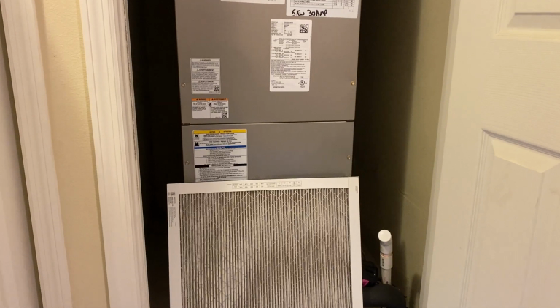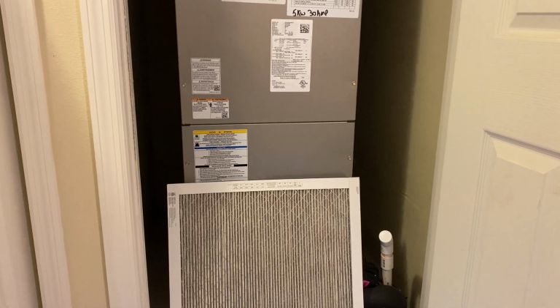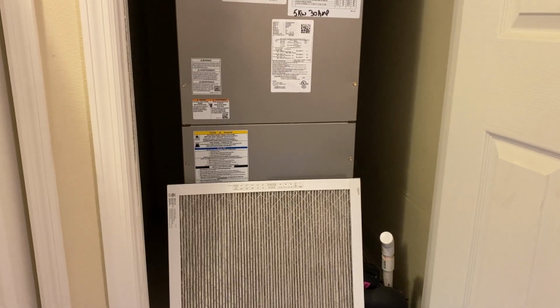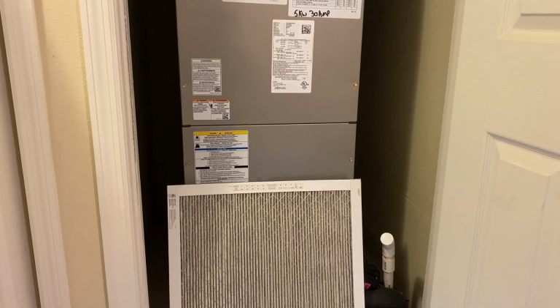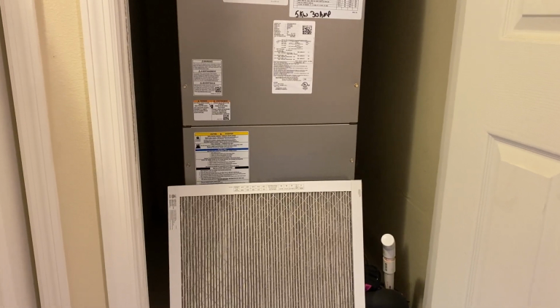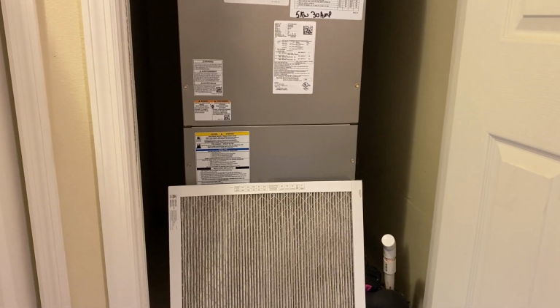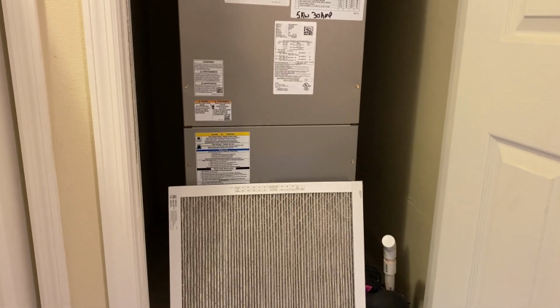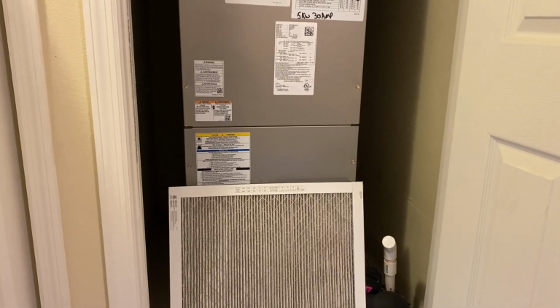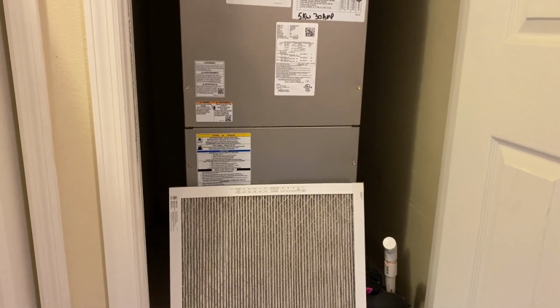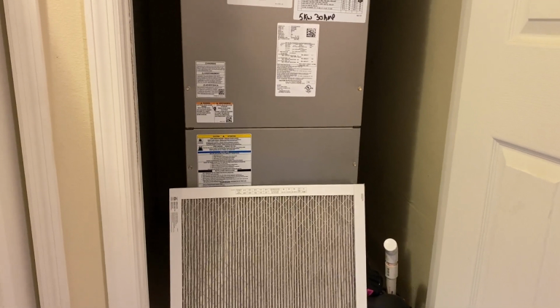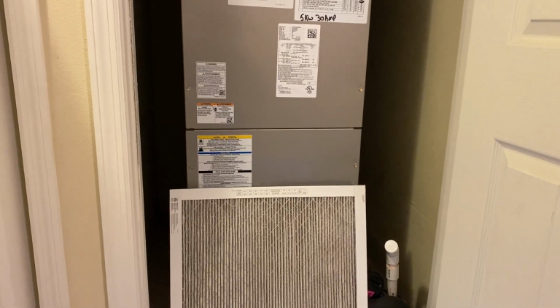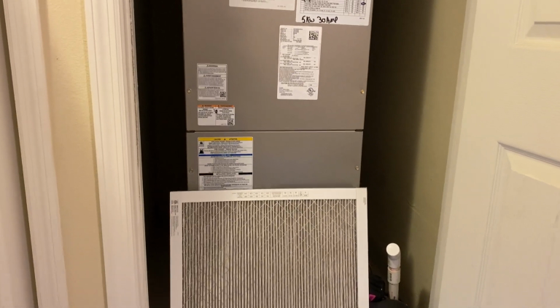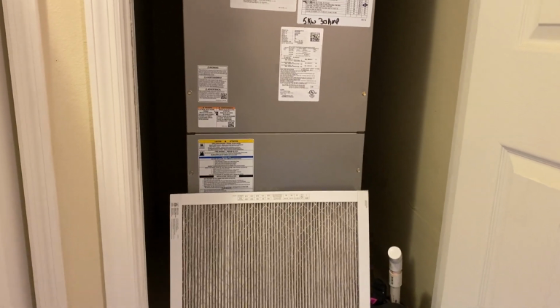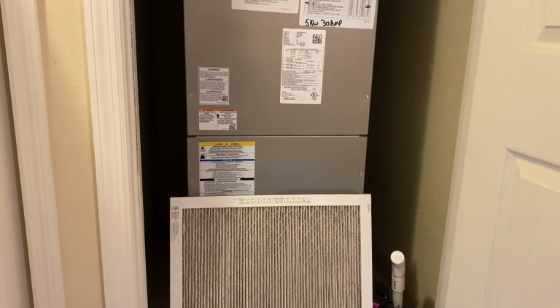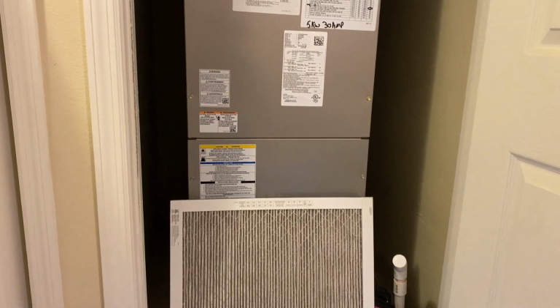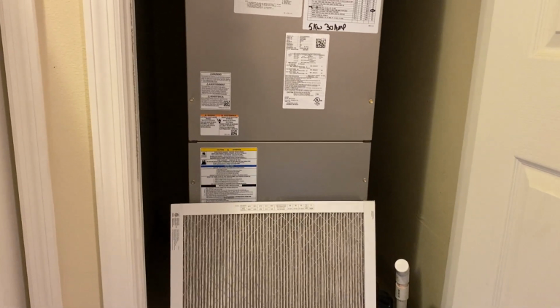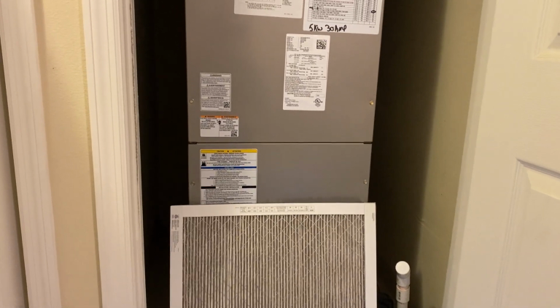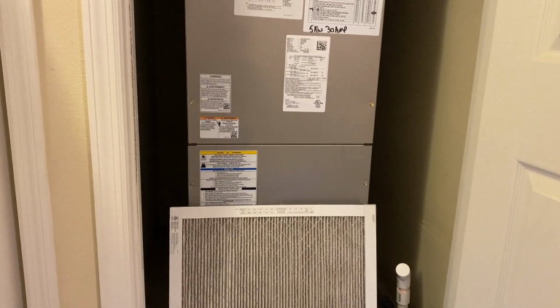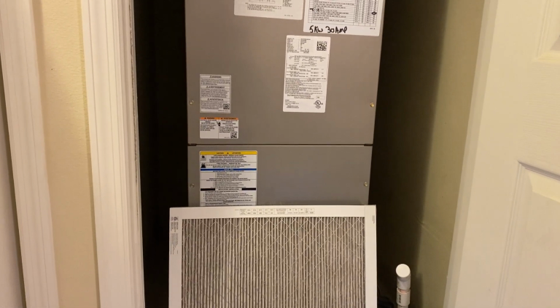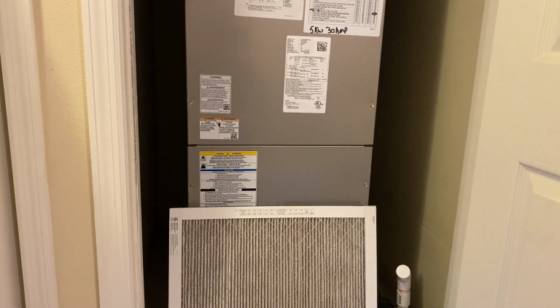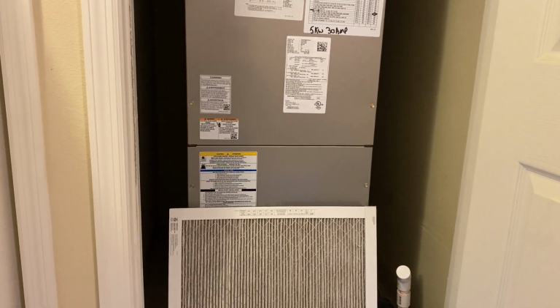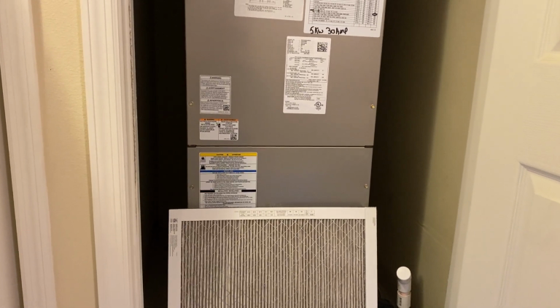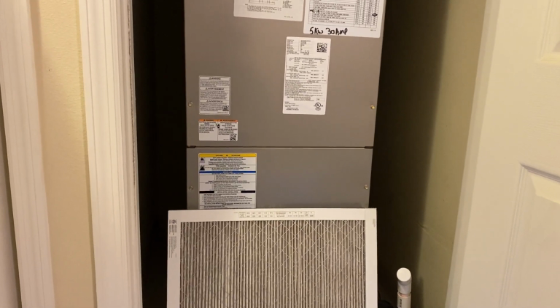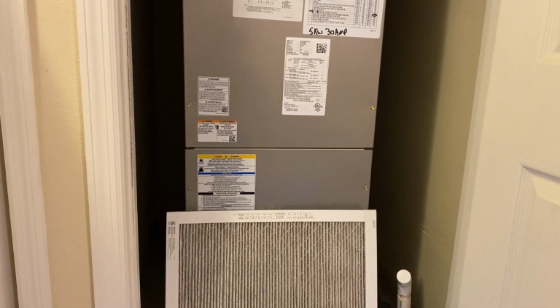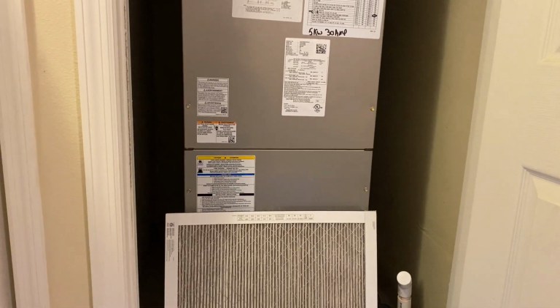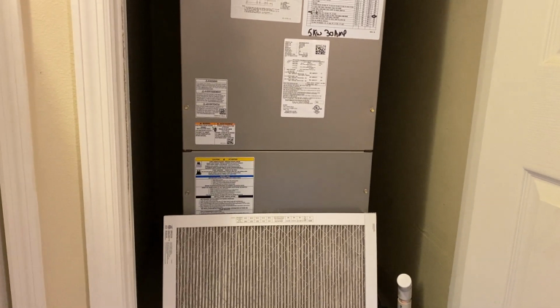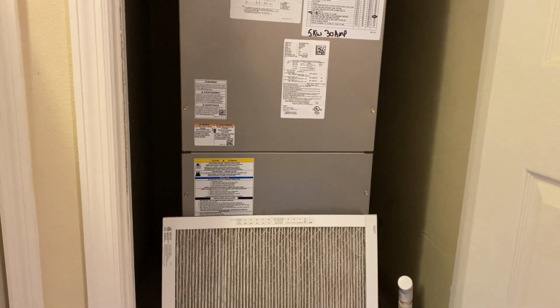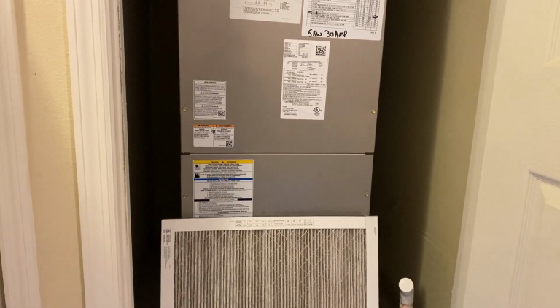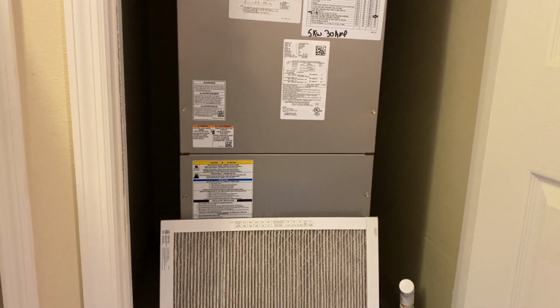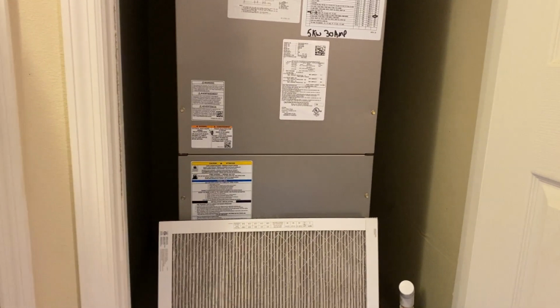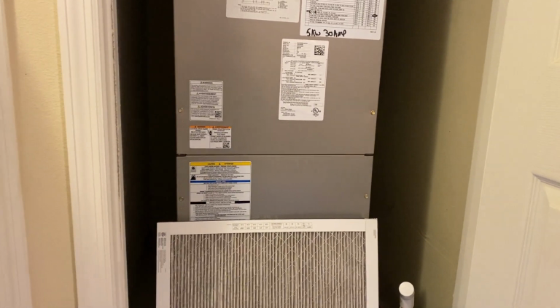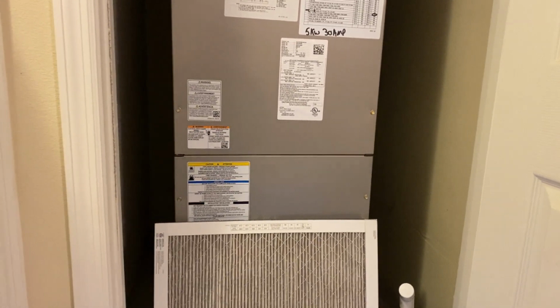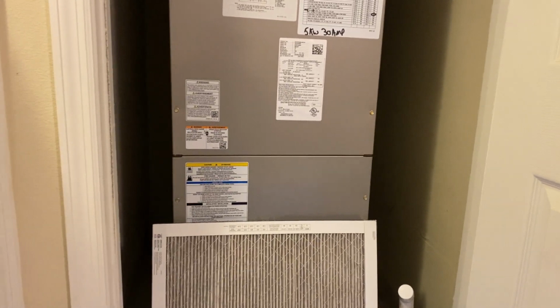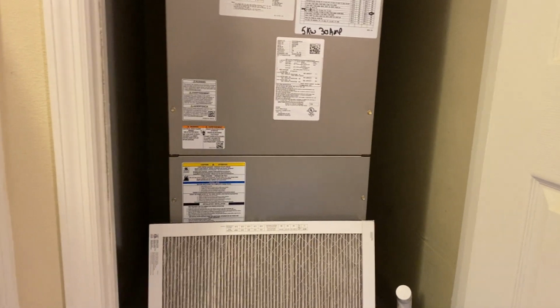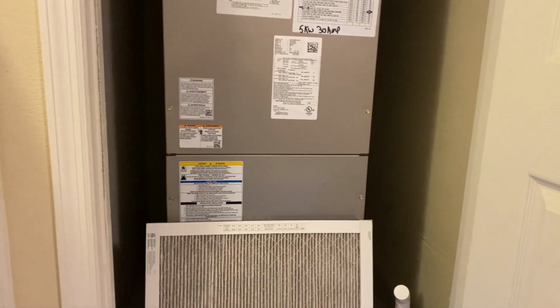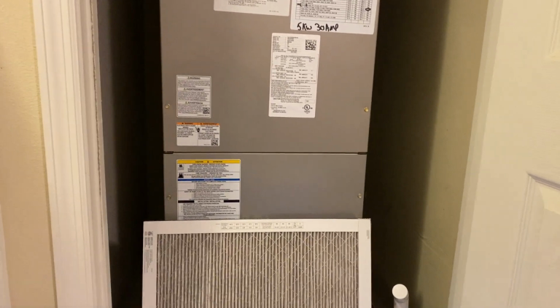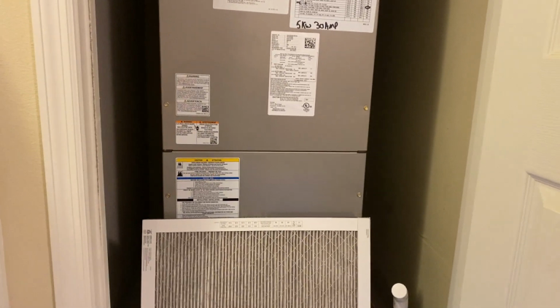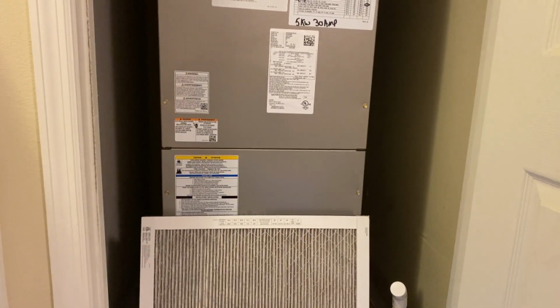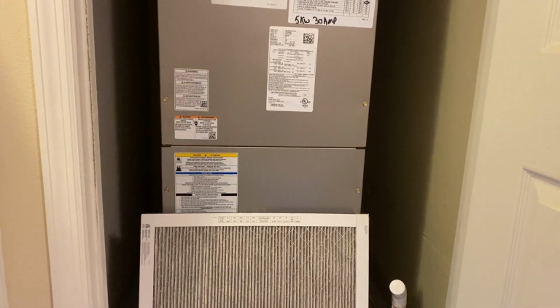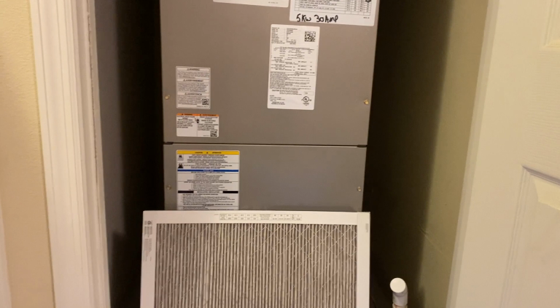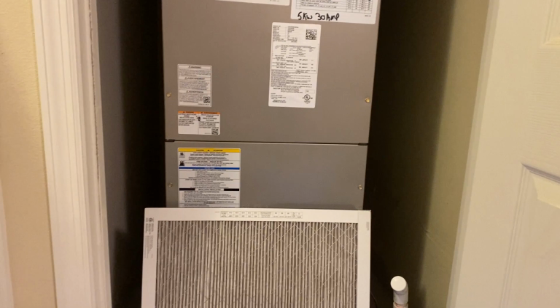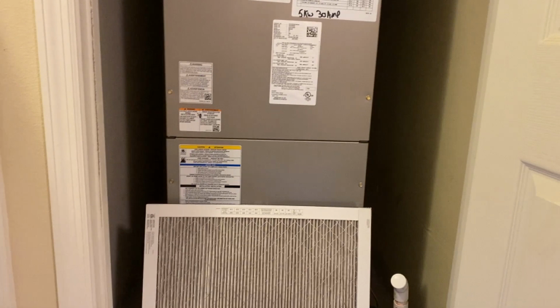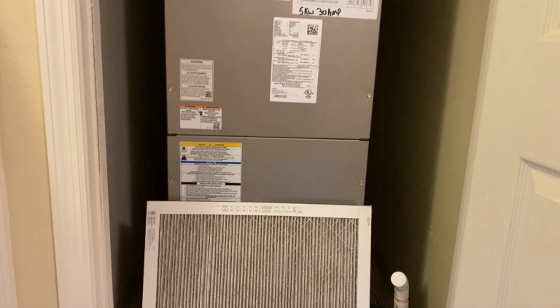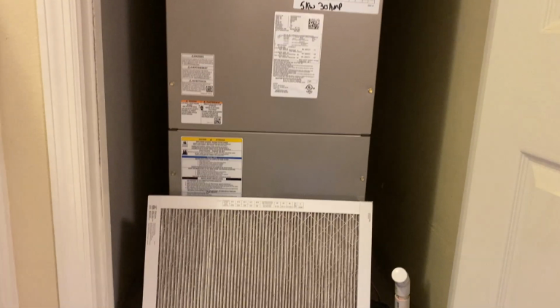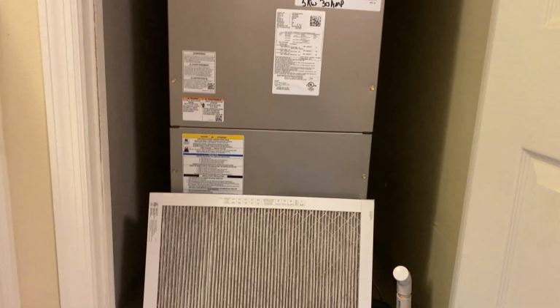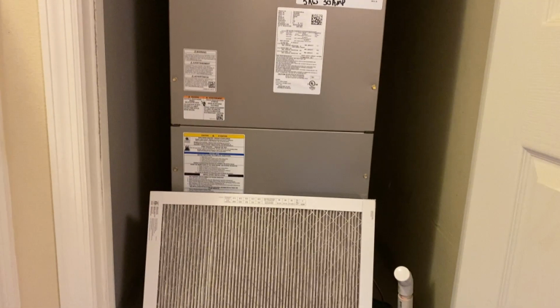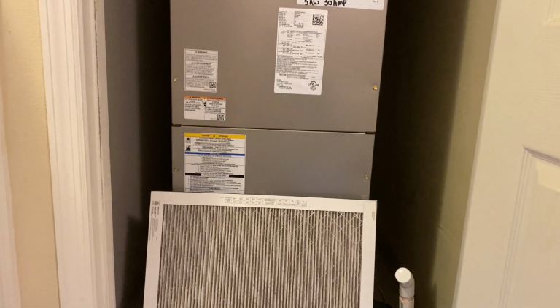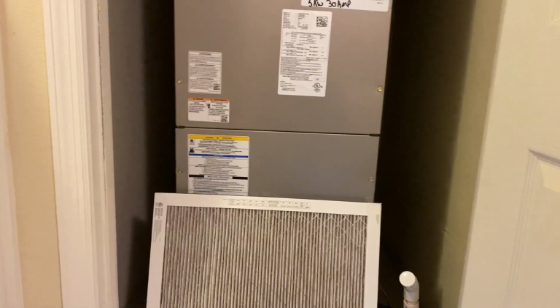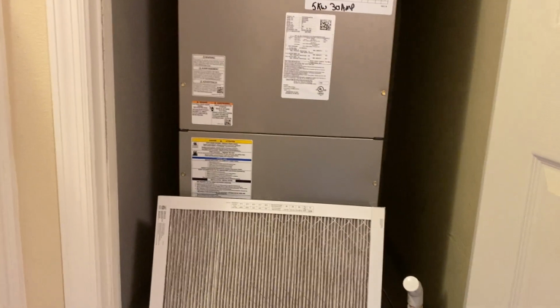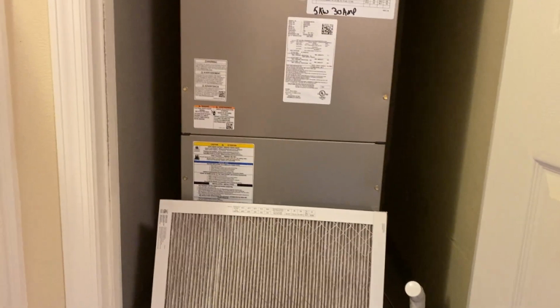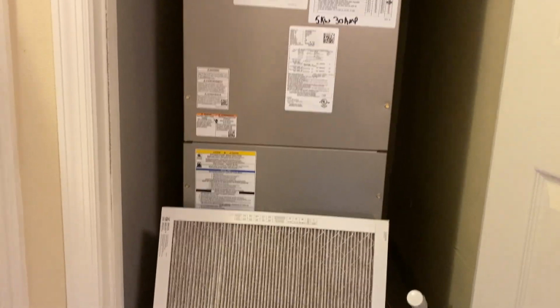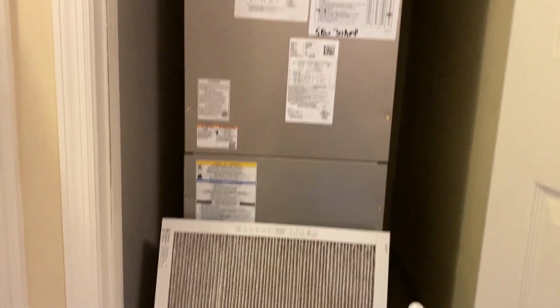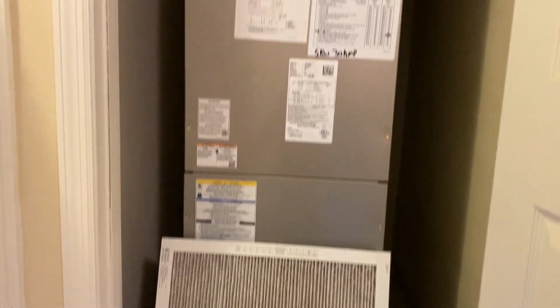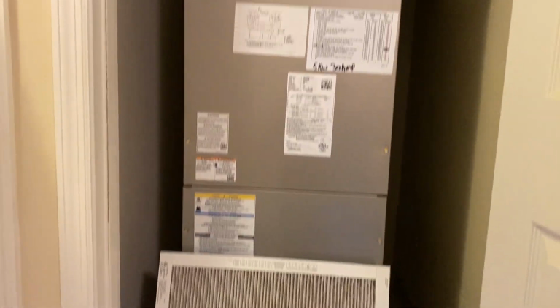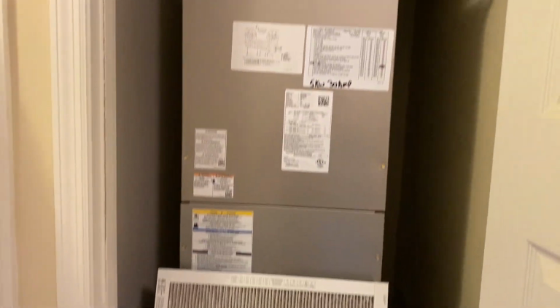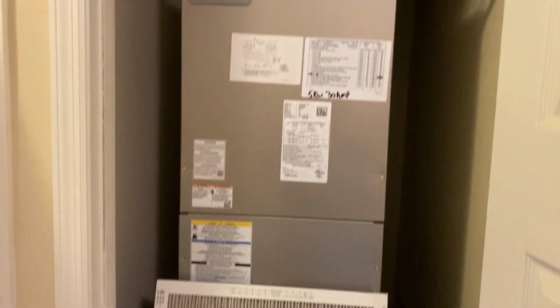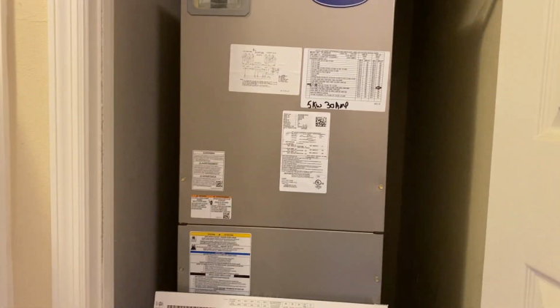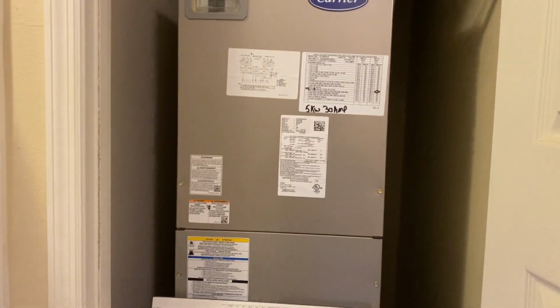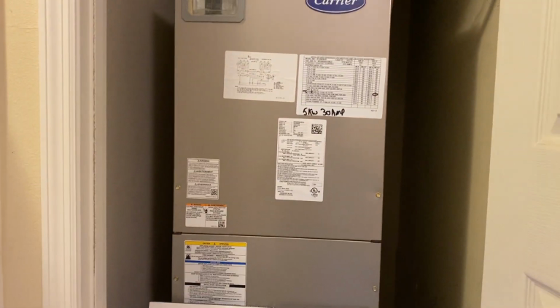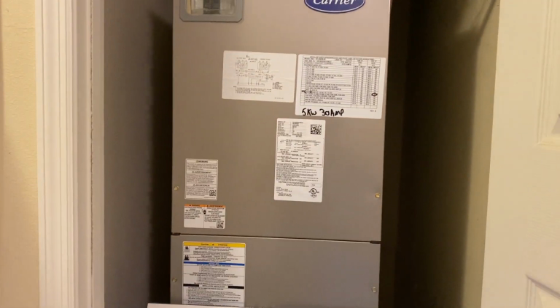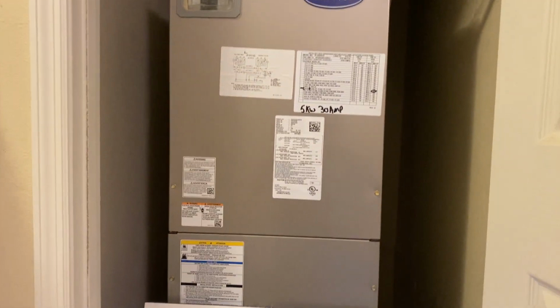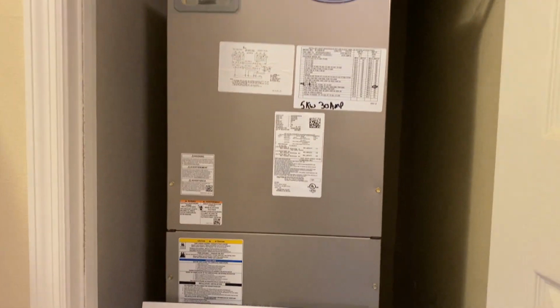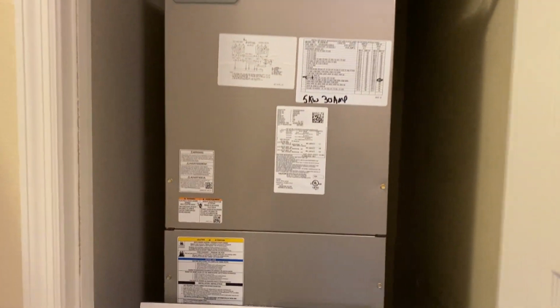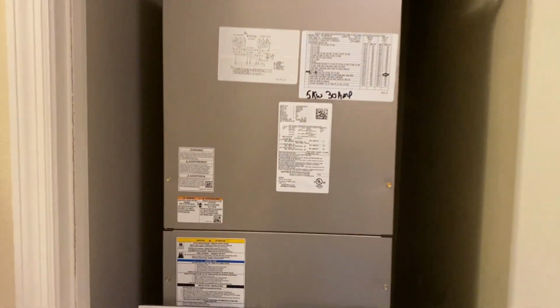Hey guys, it's Brad from the Koei Home Inspections here. I just wanted to talk to you guys a little bit about filter selection for your air handler.